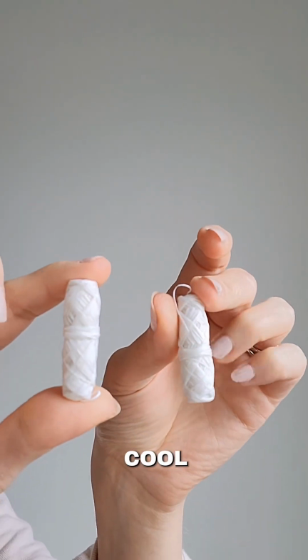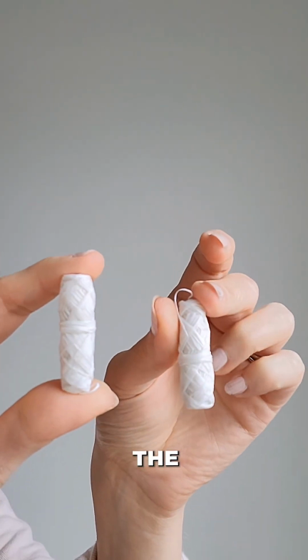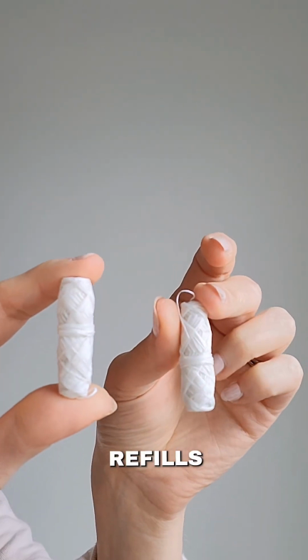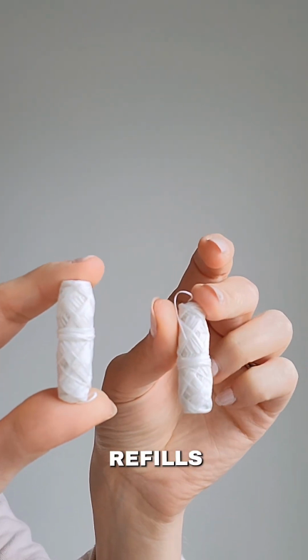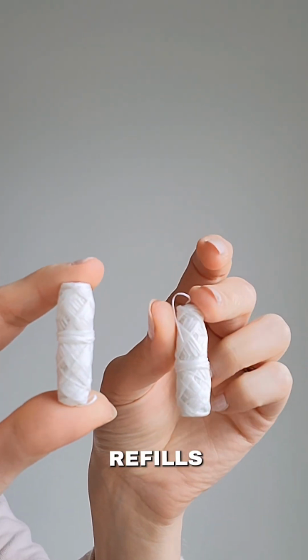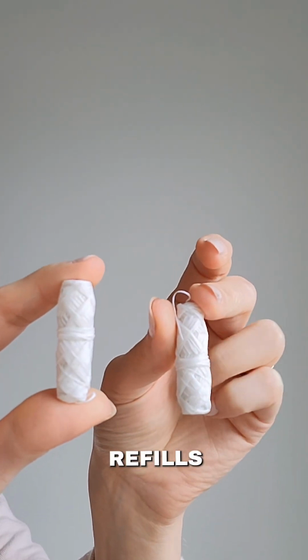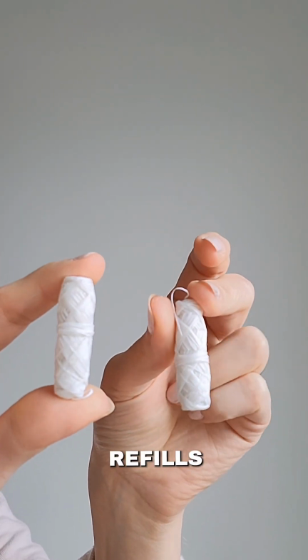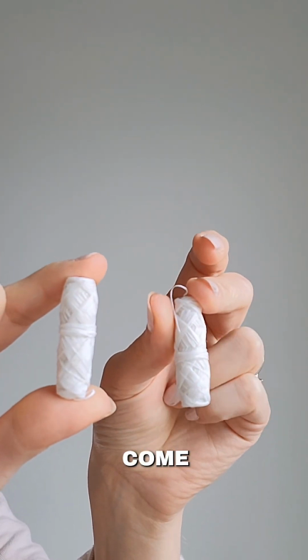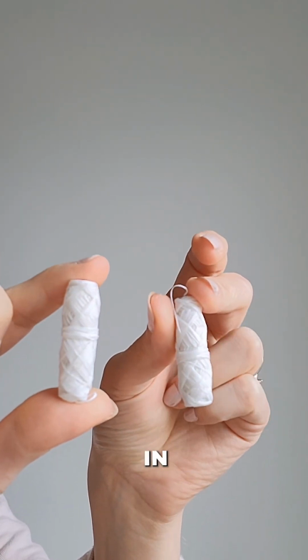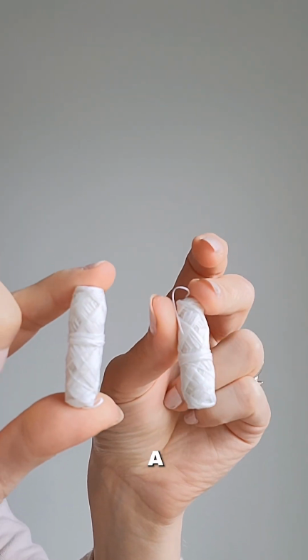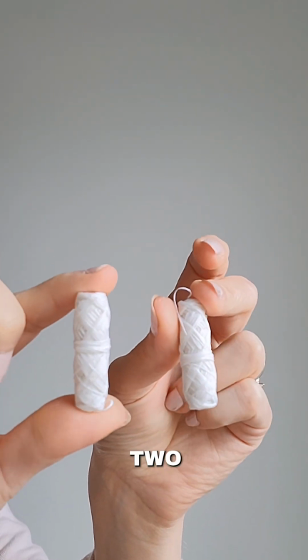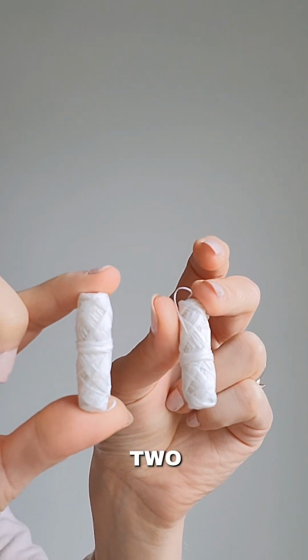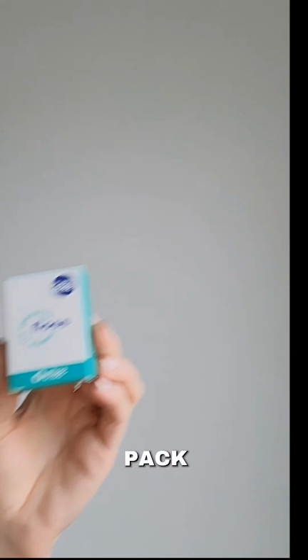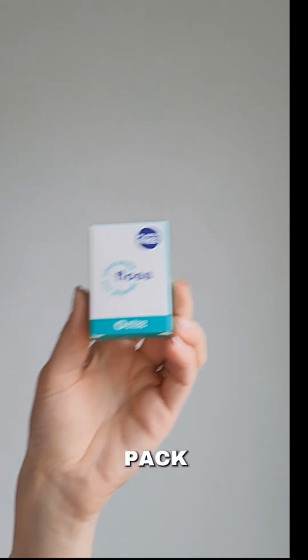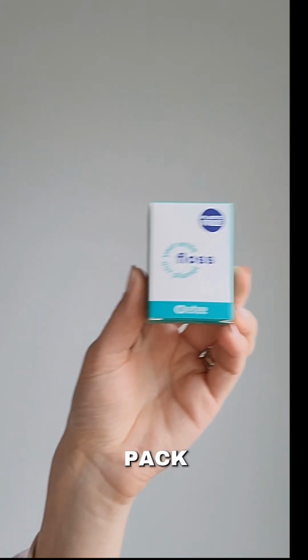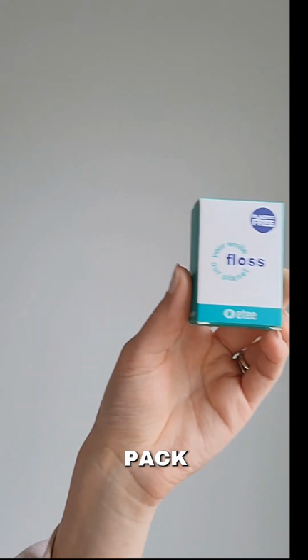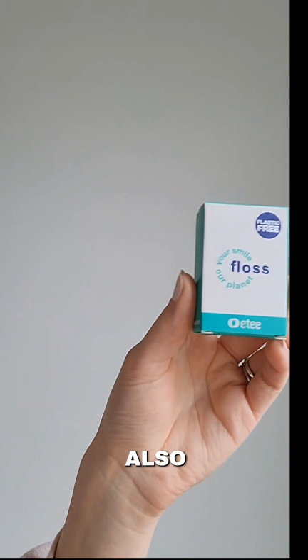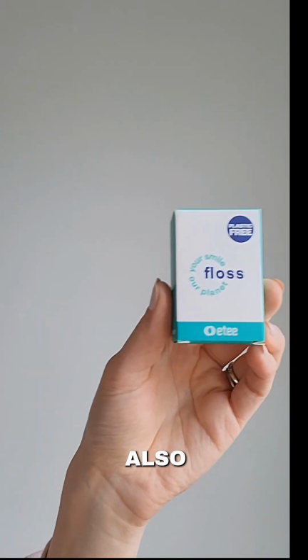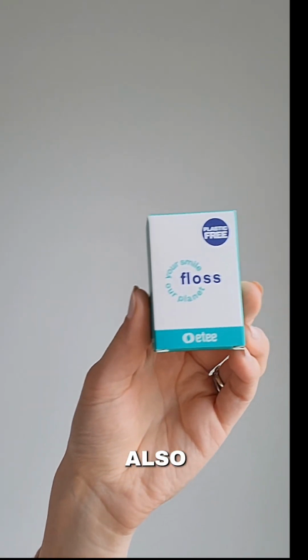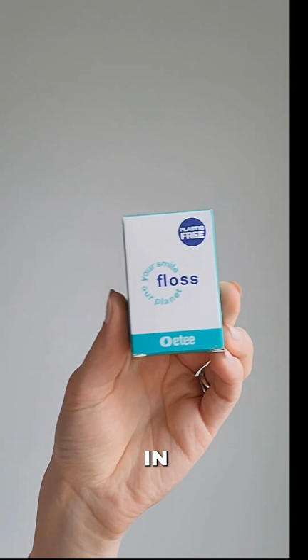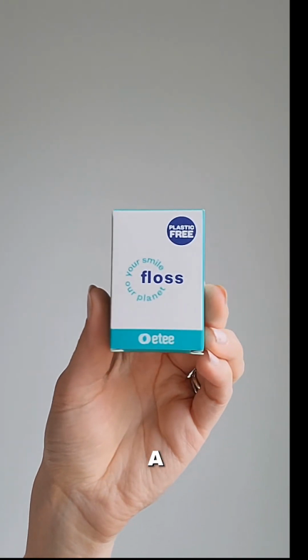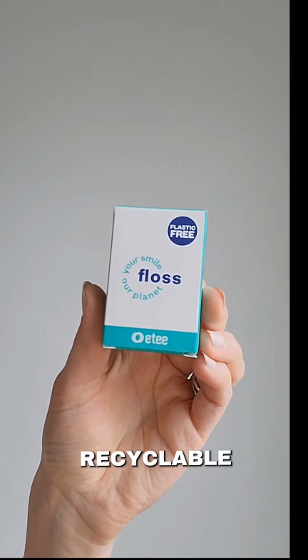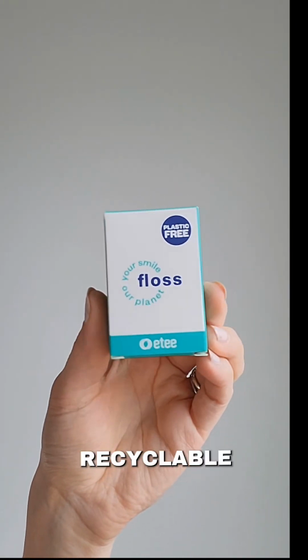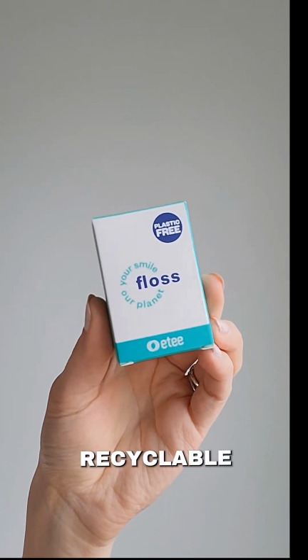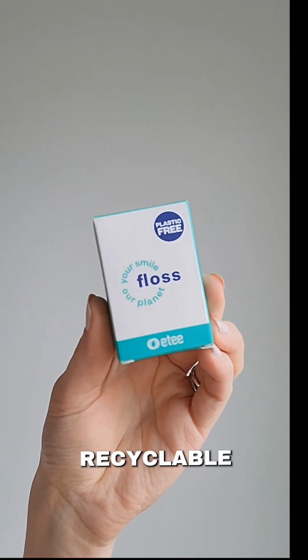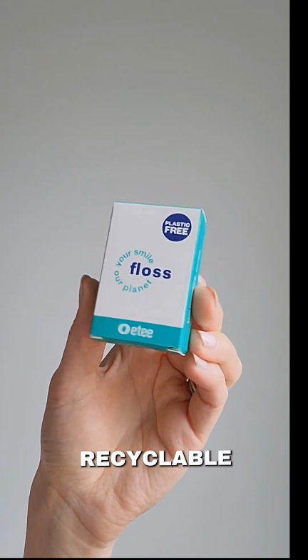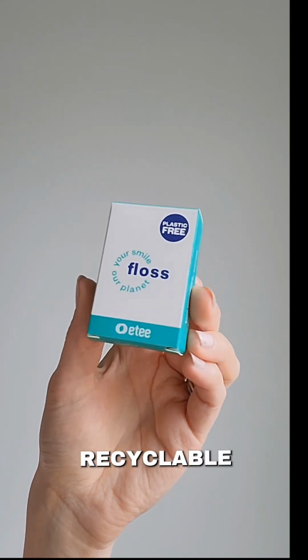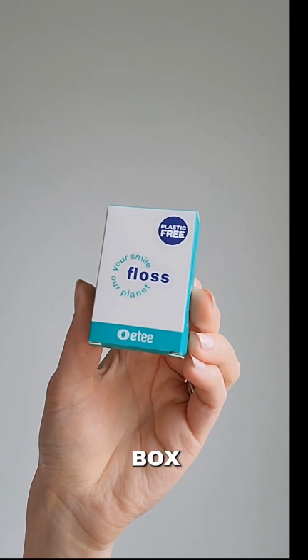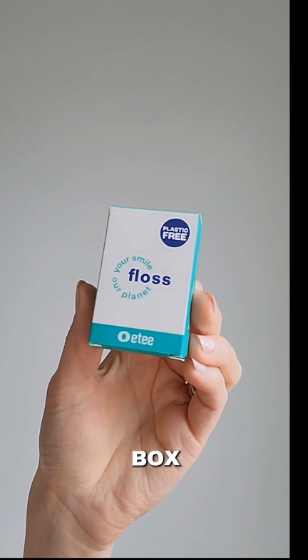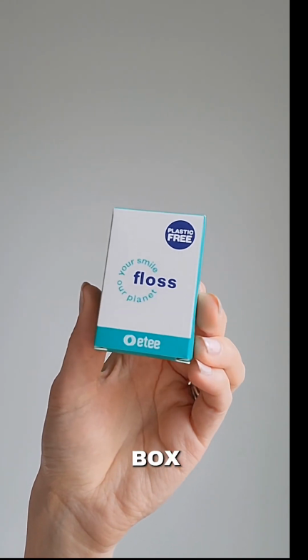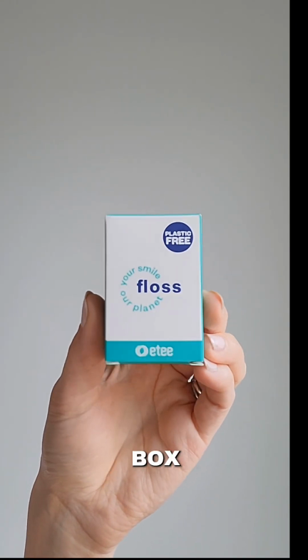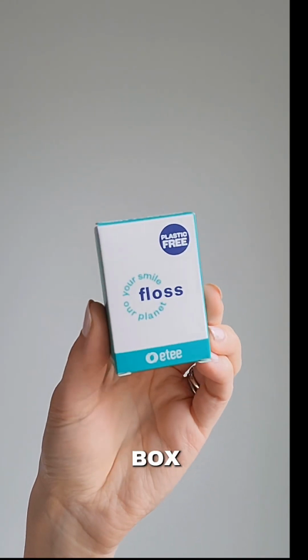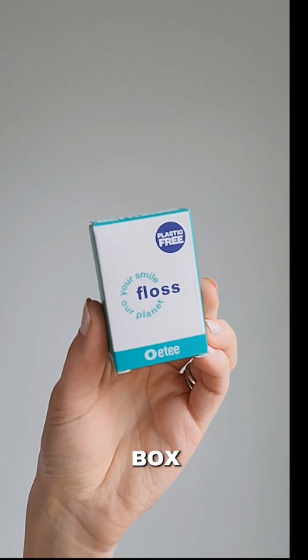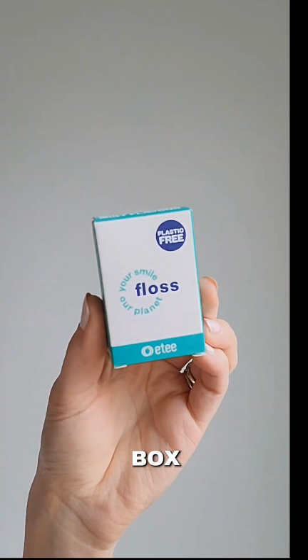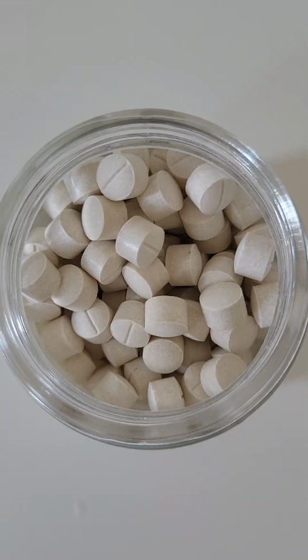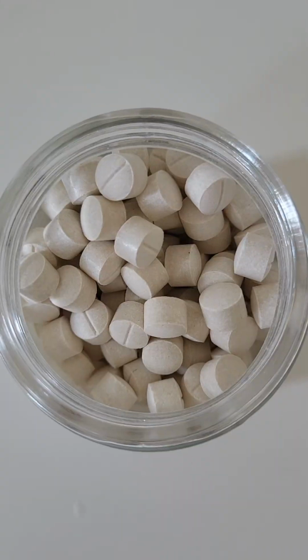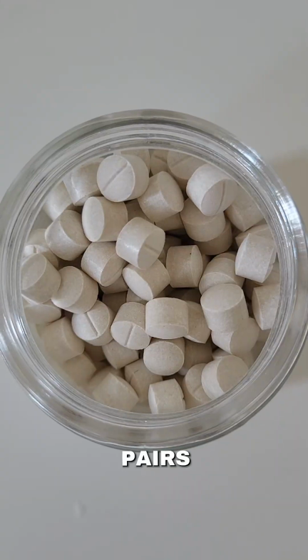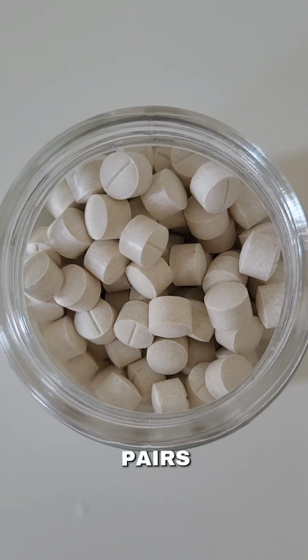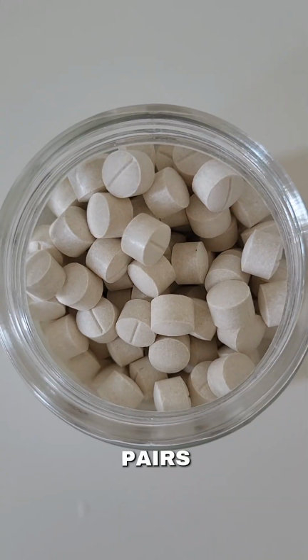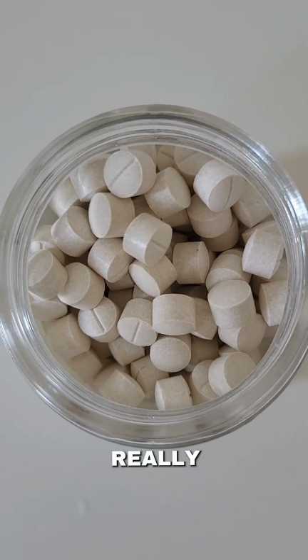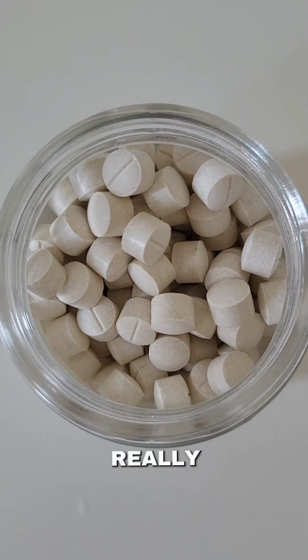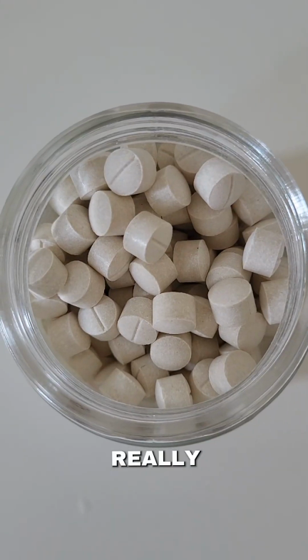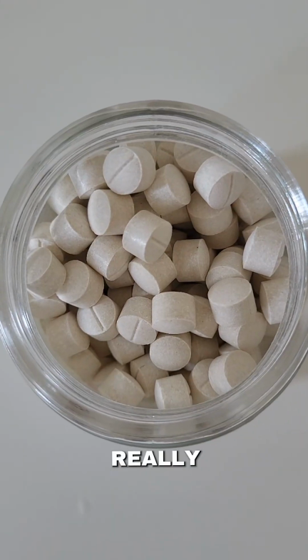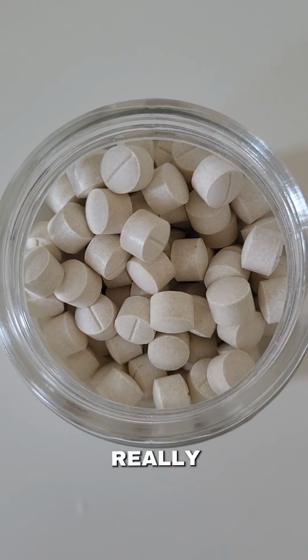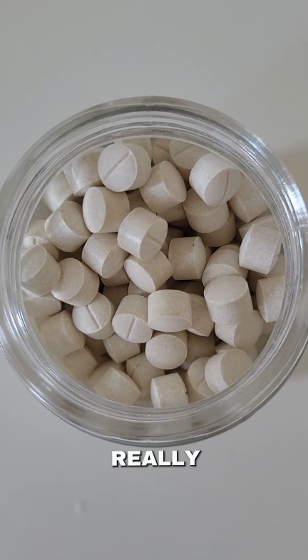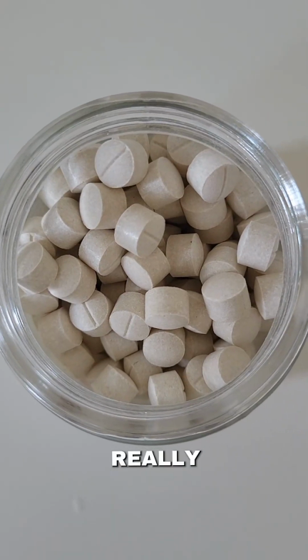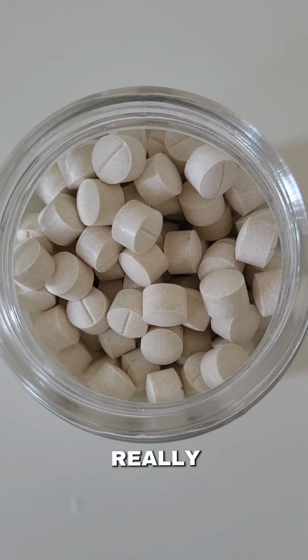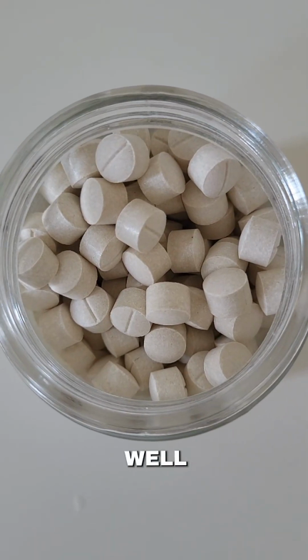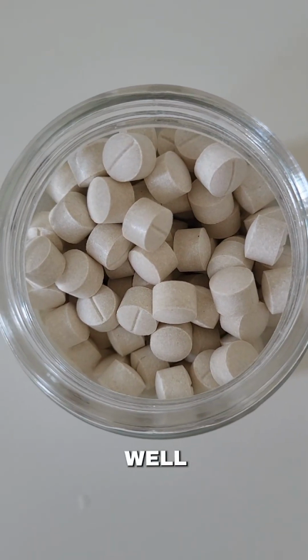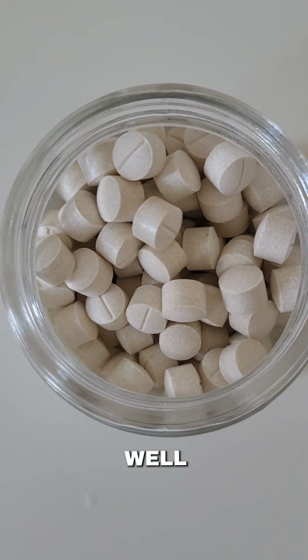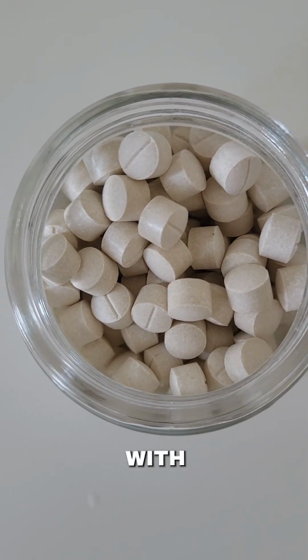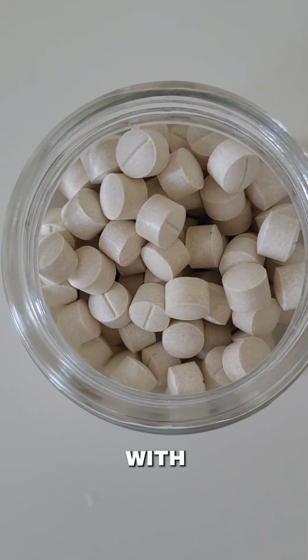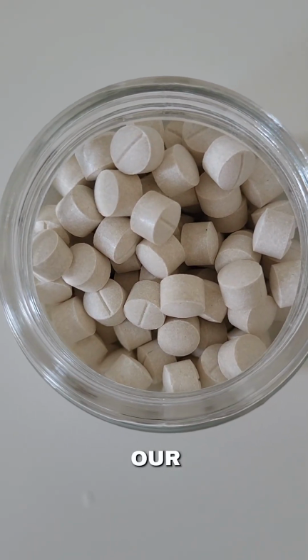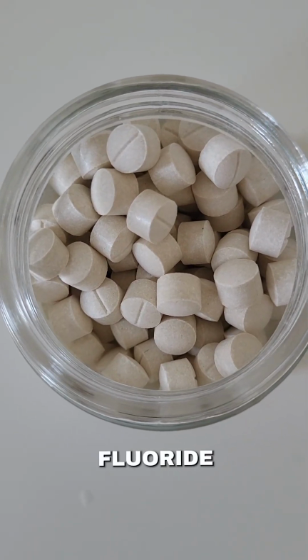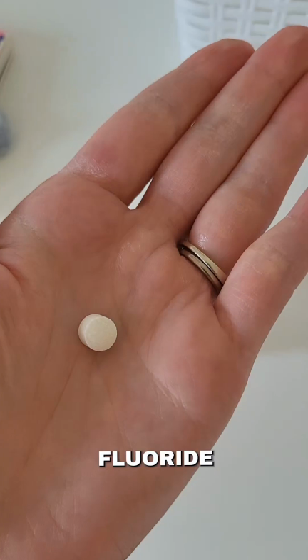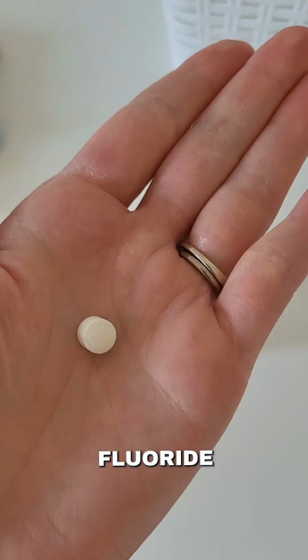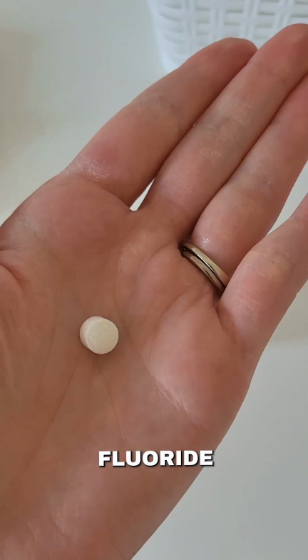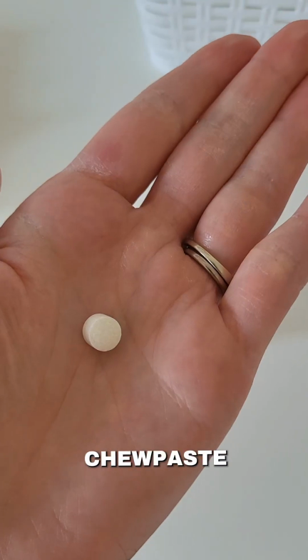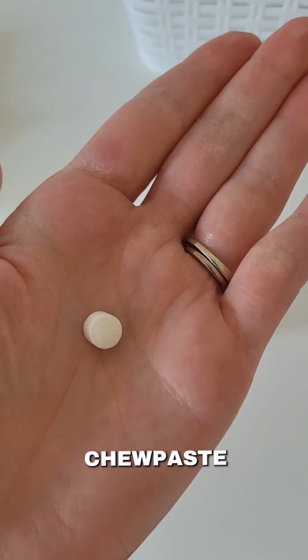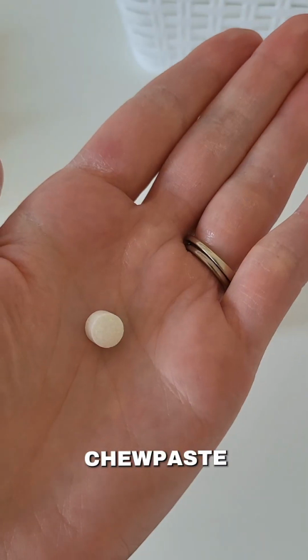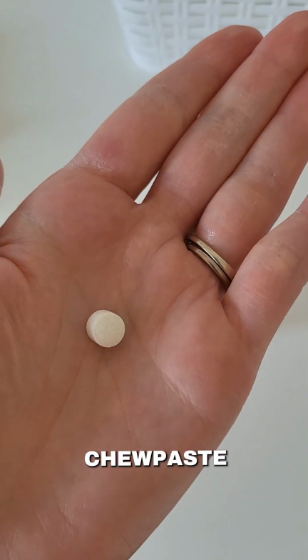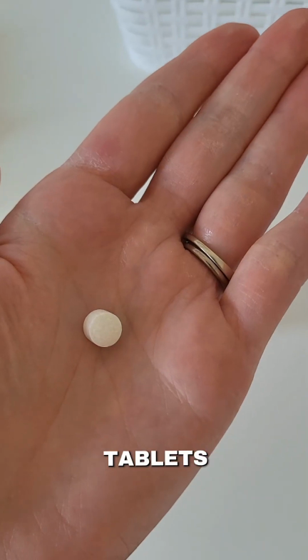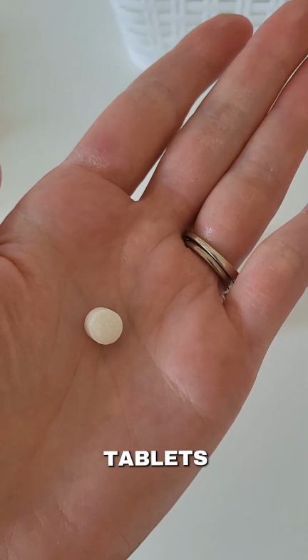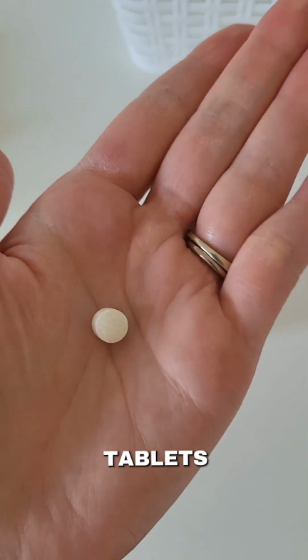The refills come in a two-pack, also in a recyclable box. It pairs really well with our fluoride toothpaste tablets.